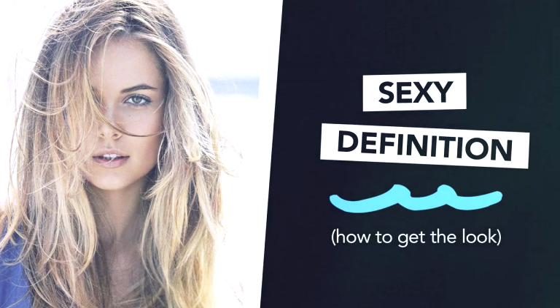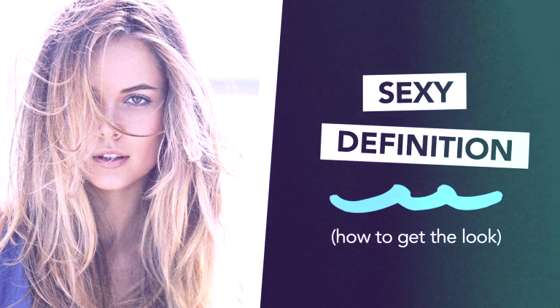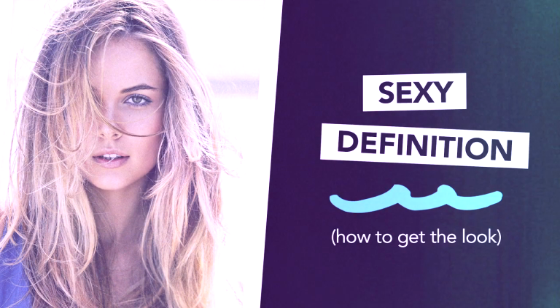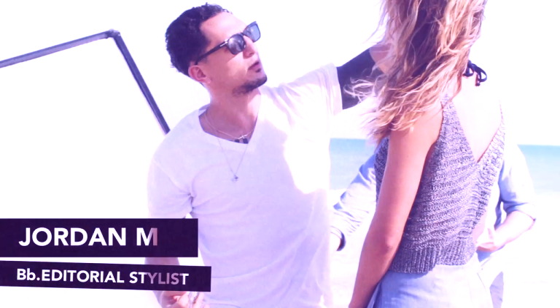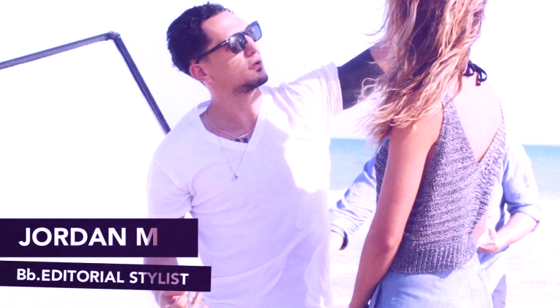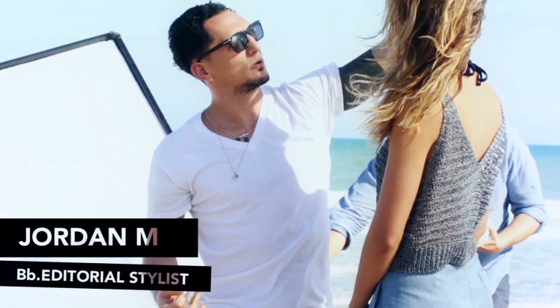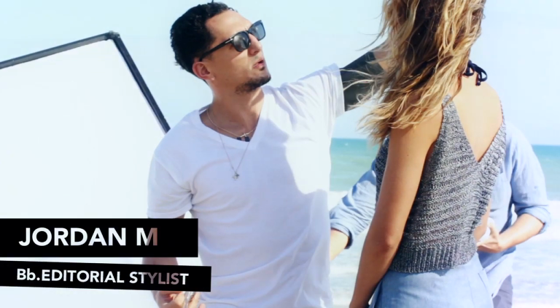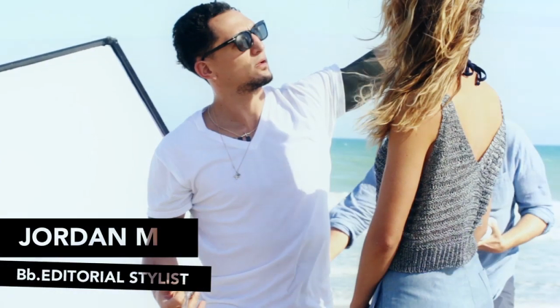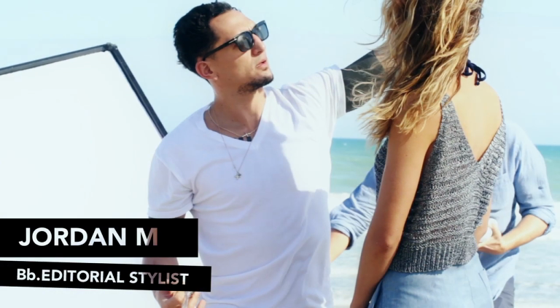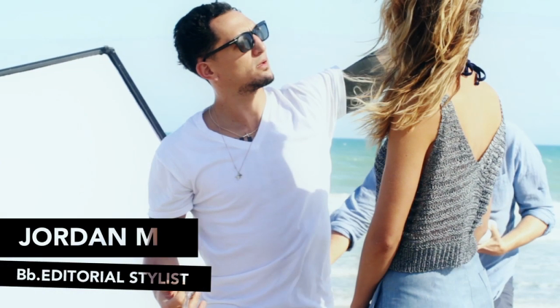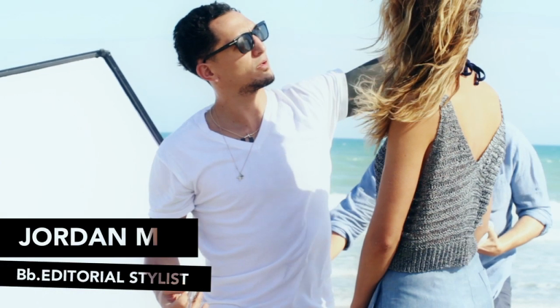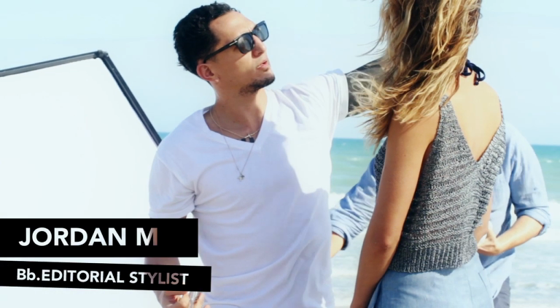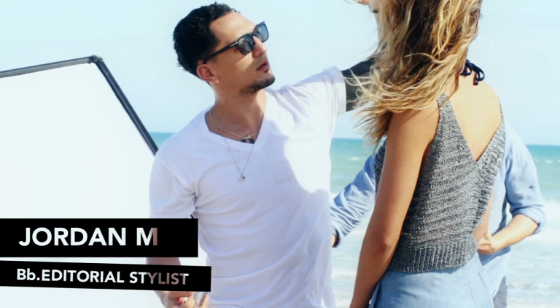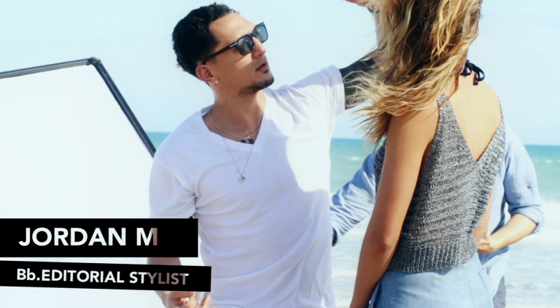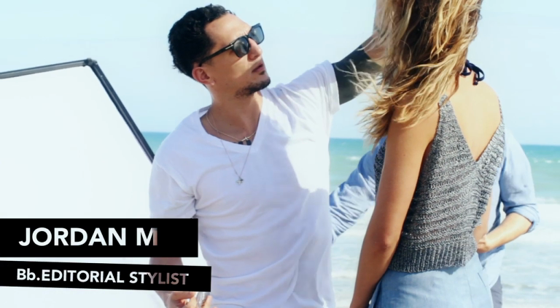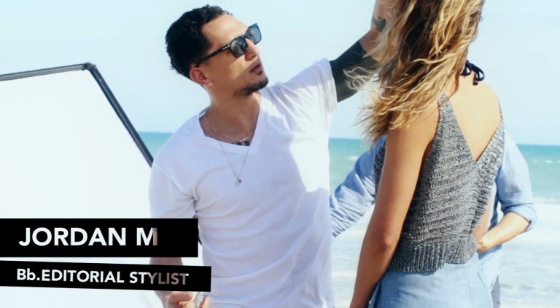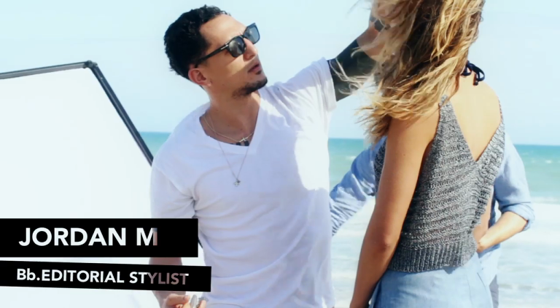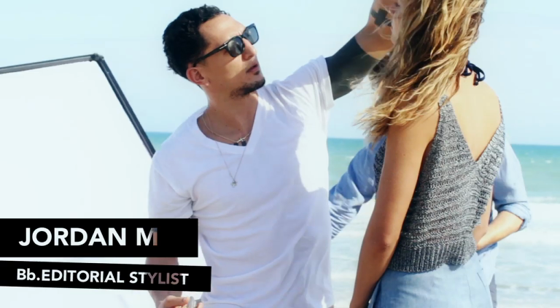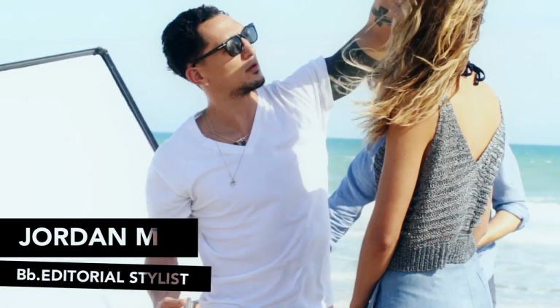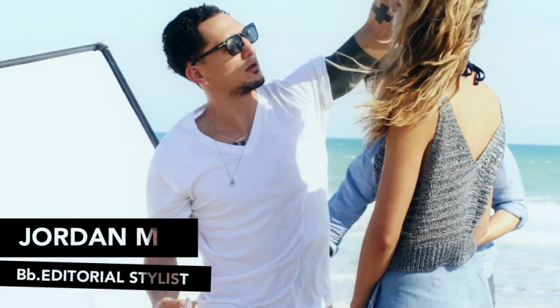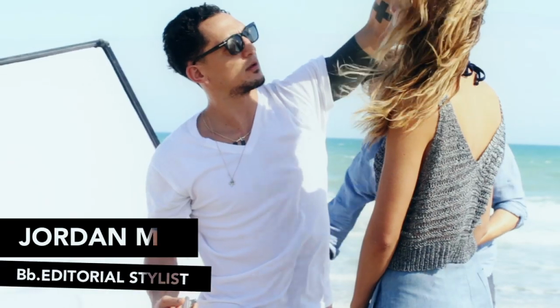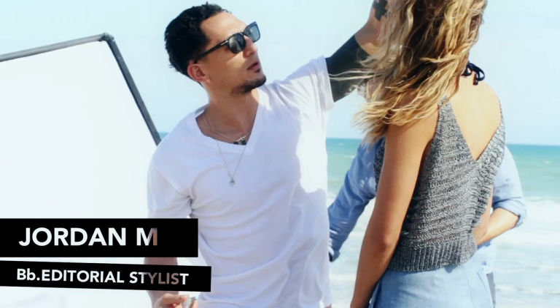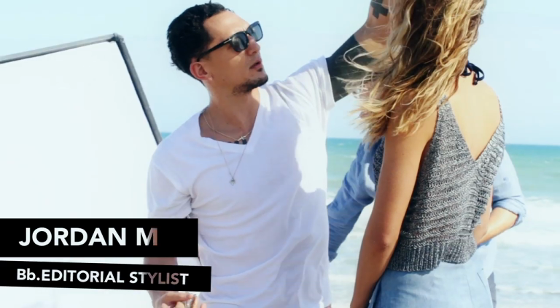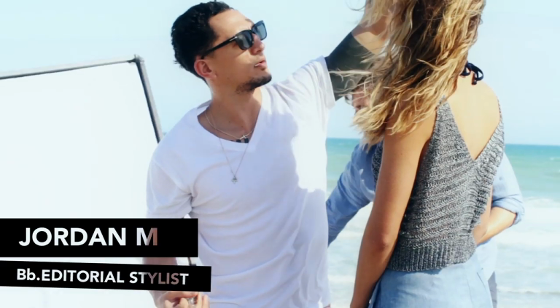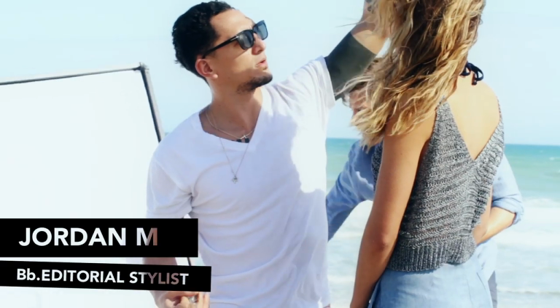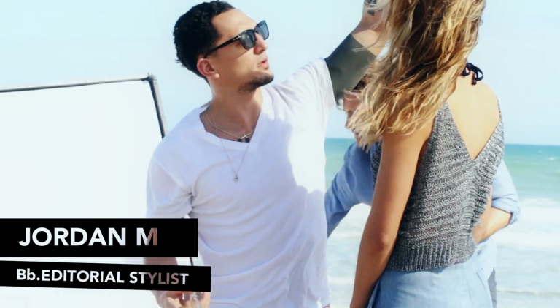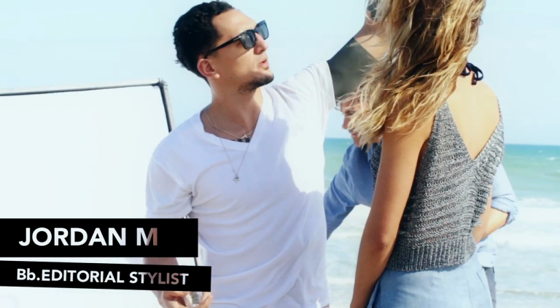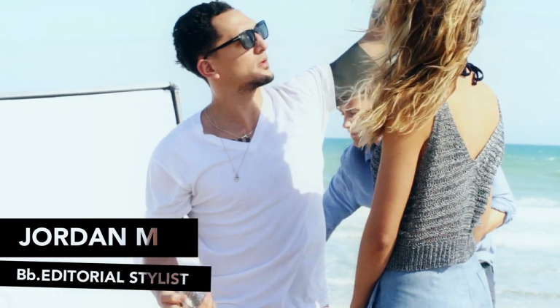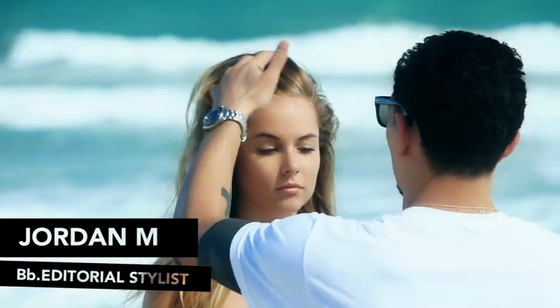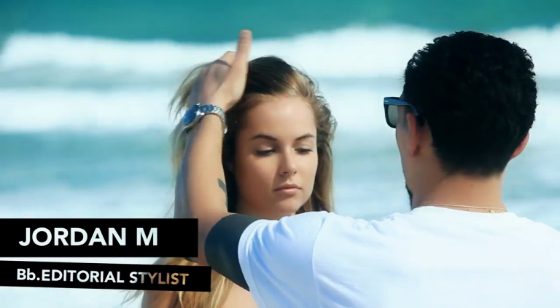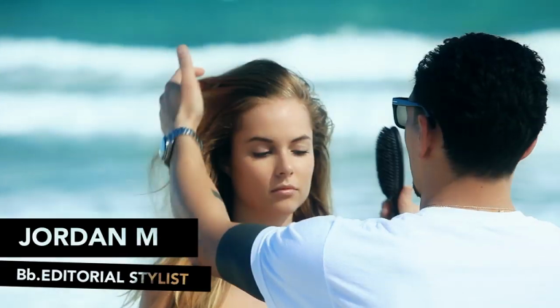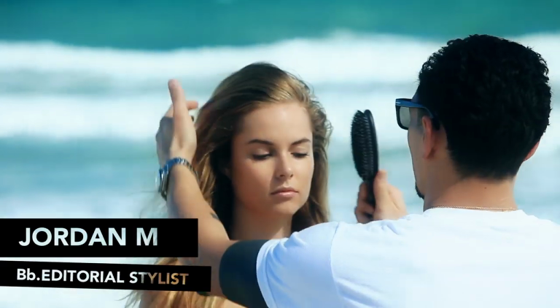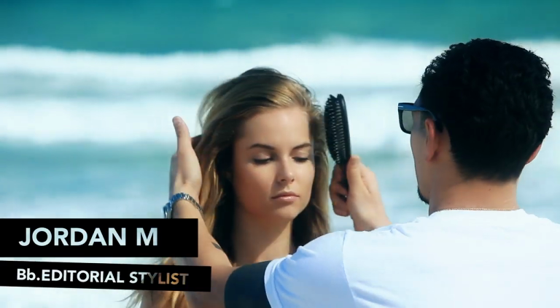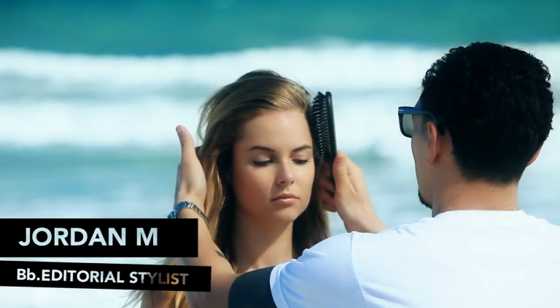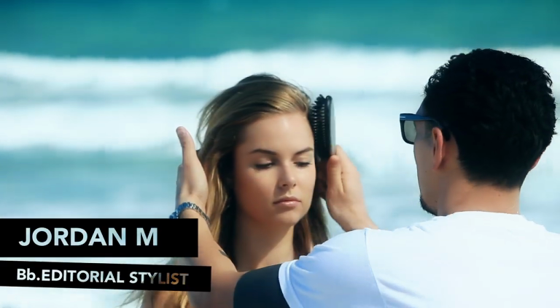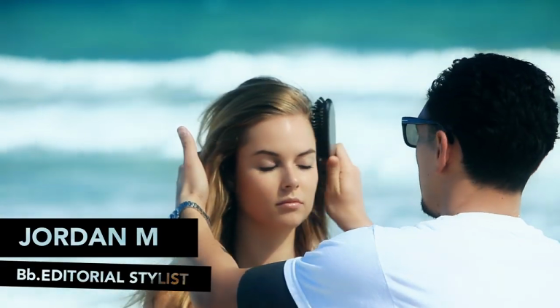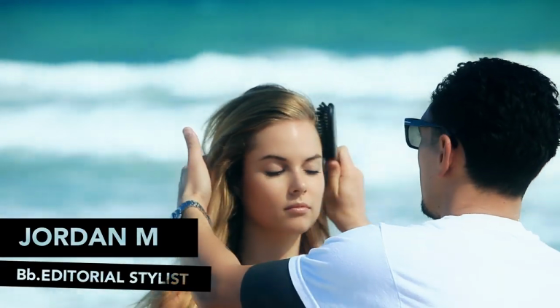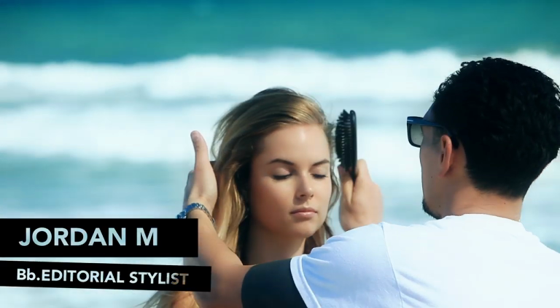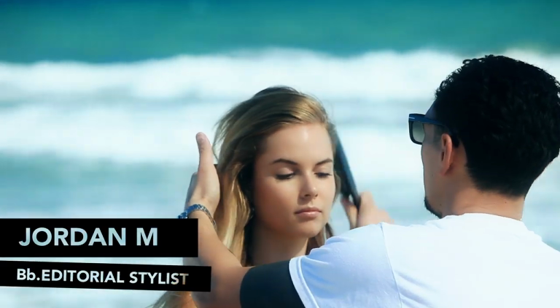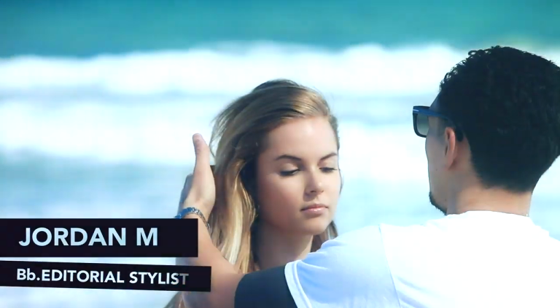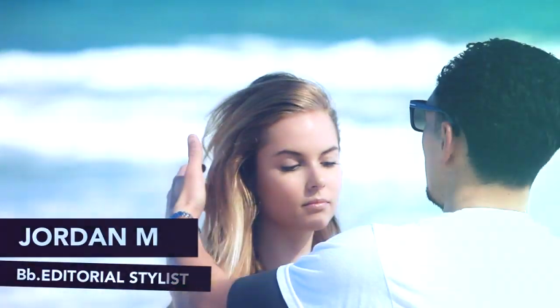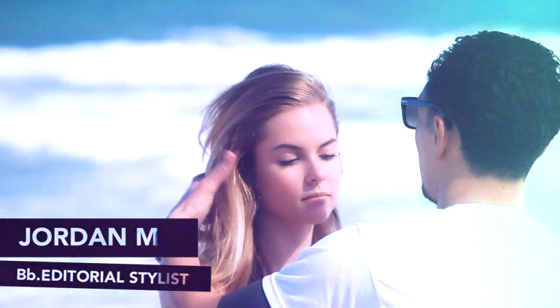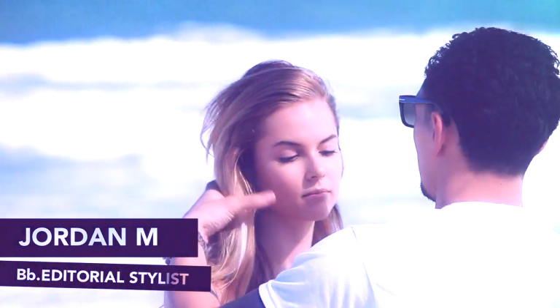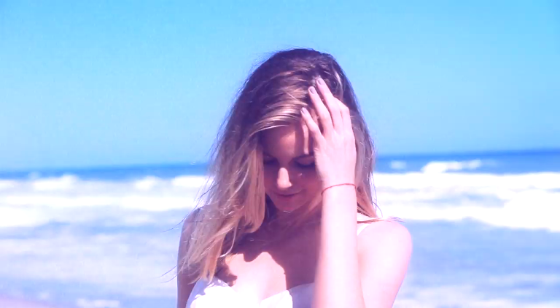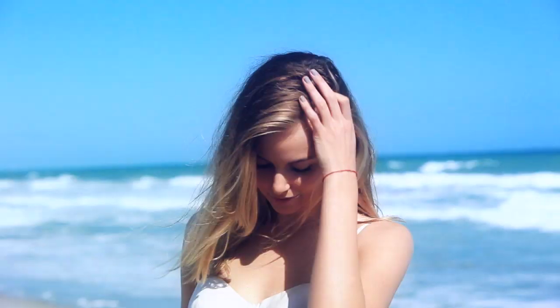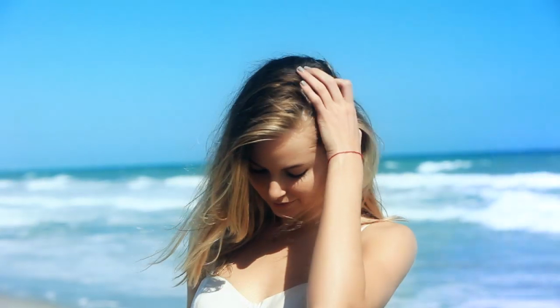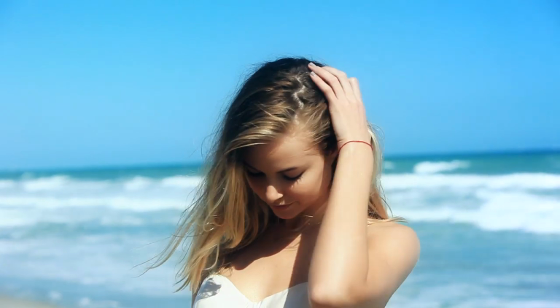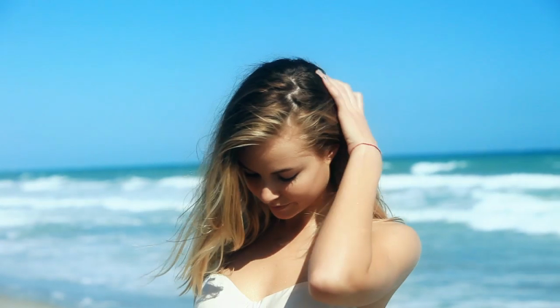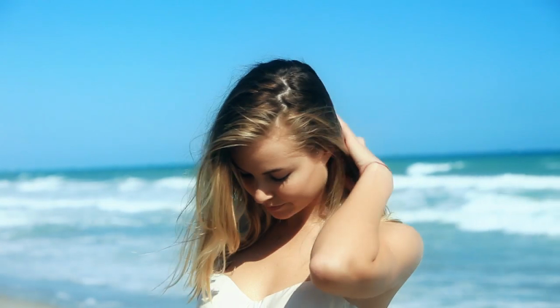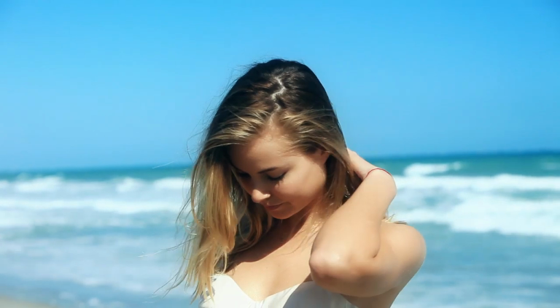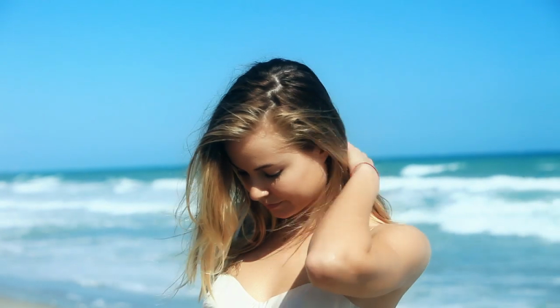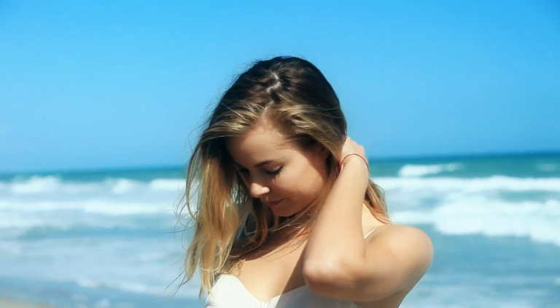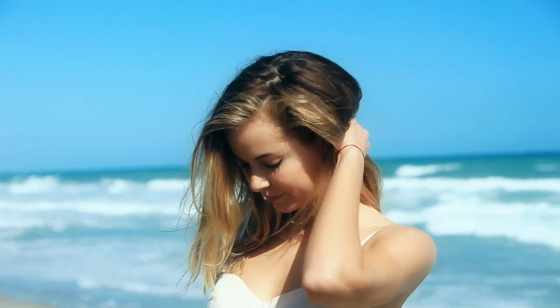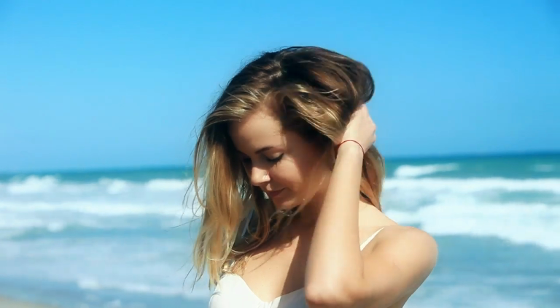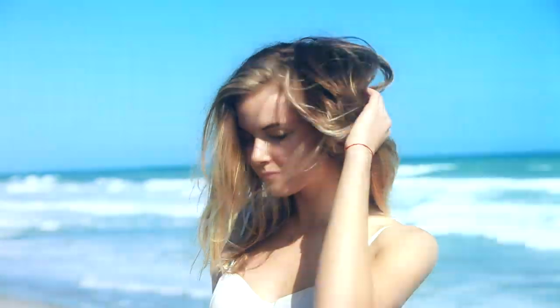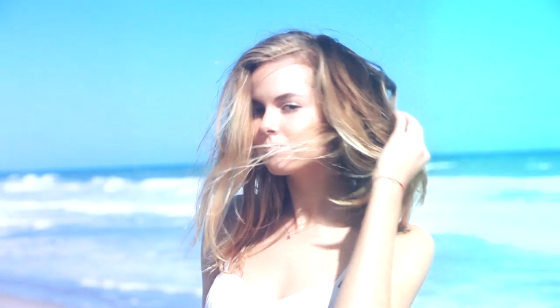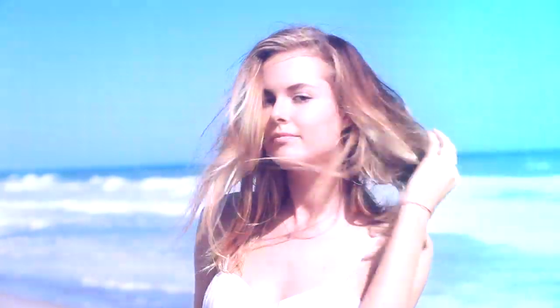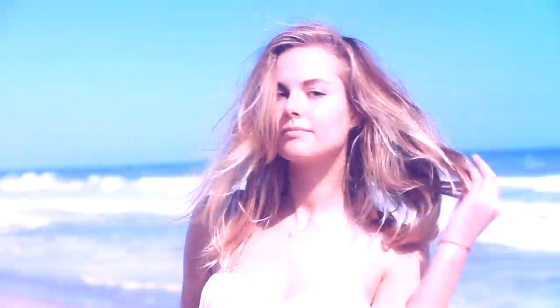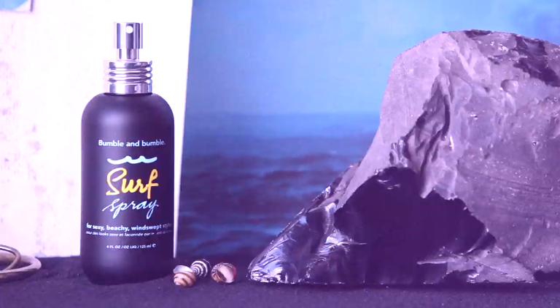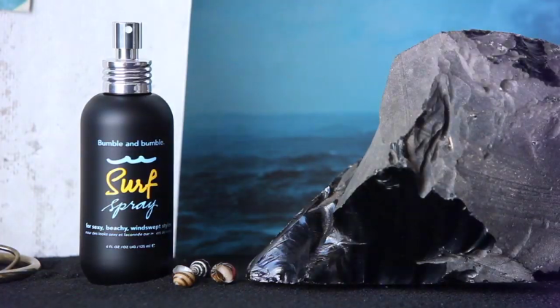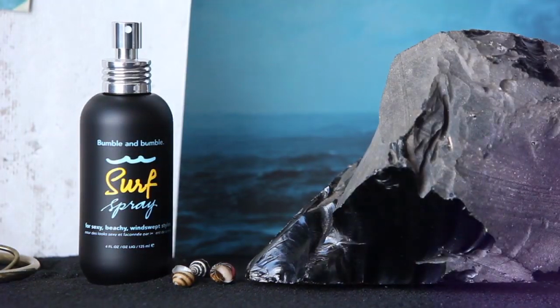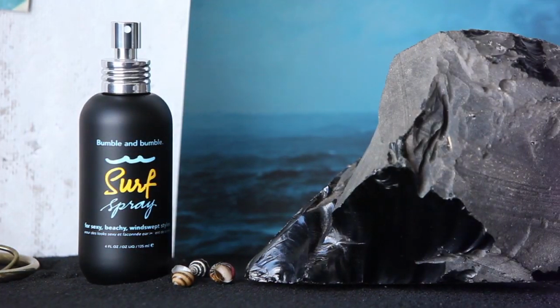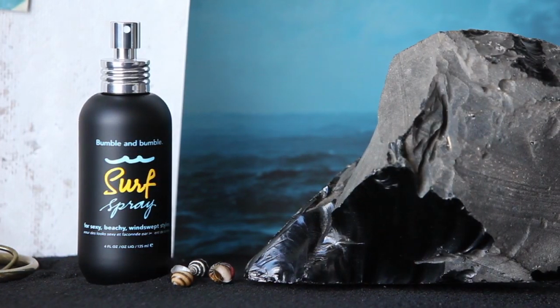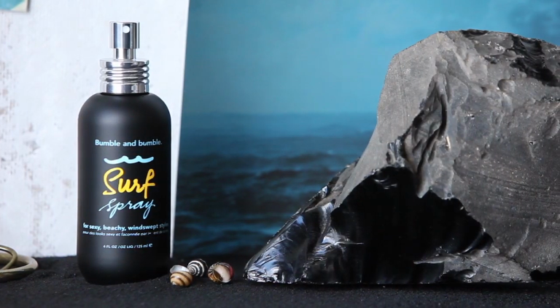Bumble and Bumble editorial stylist Jordan M is going to show us how to create a sexy summer look using surf spray.